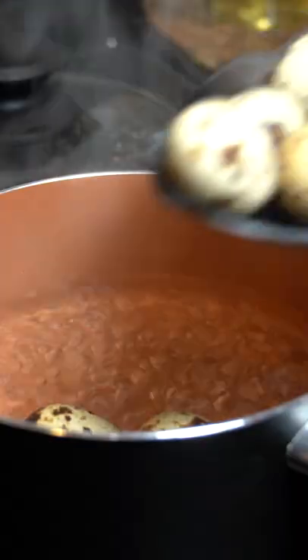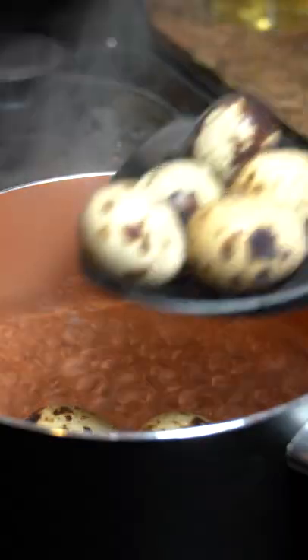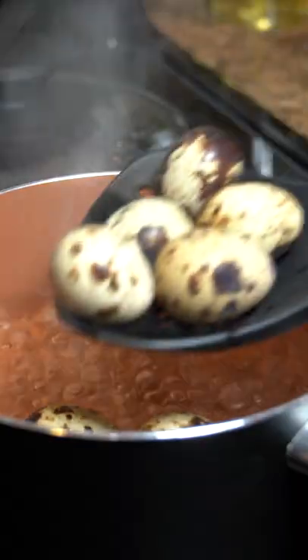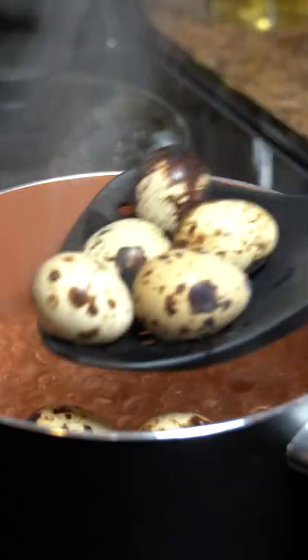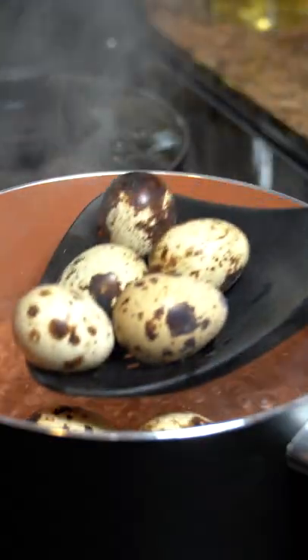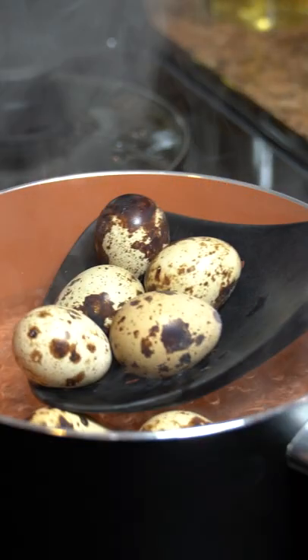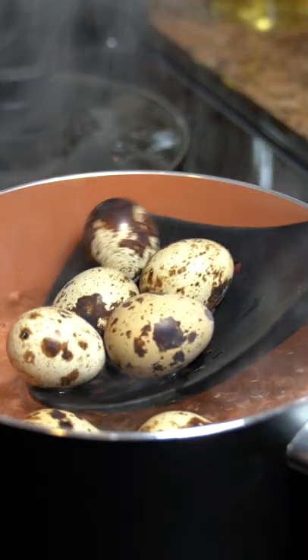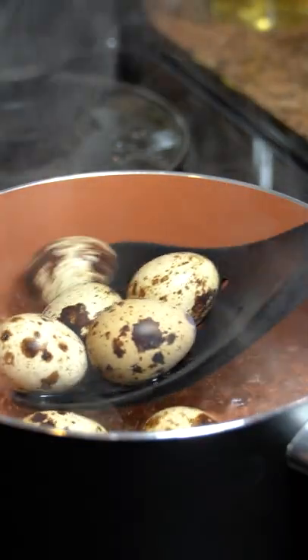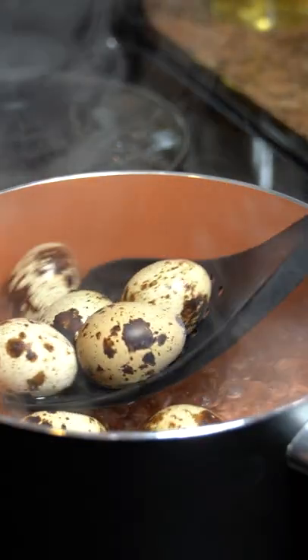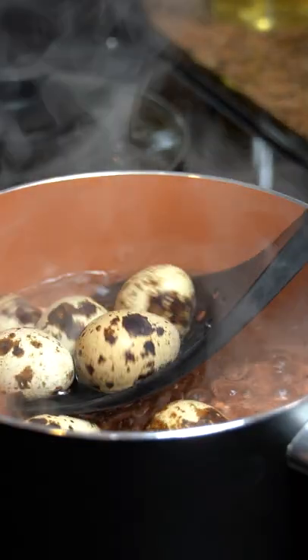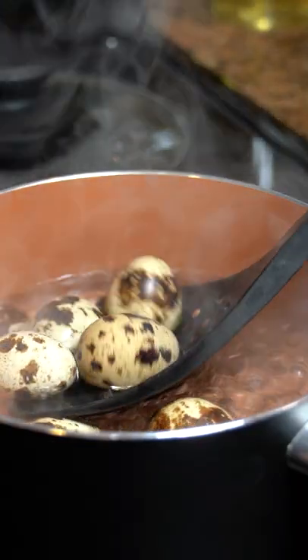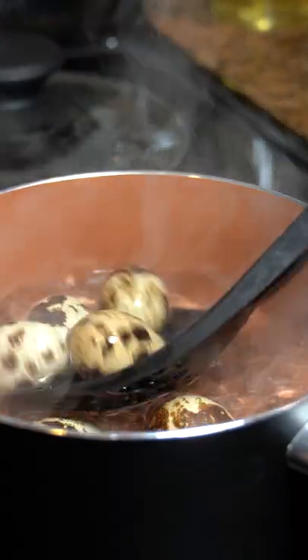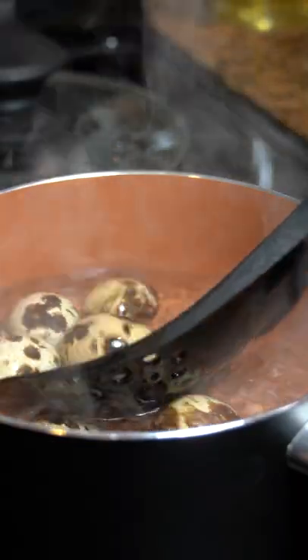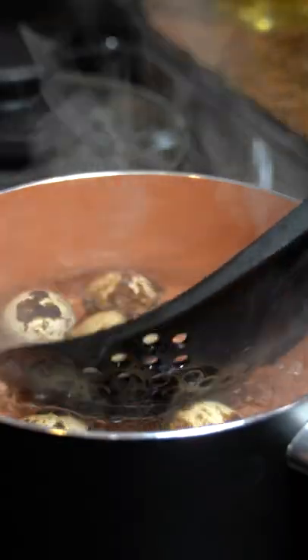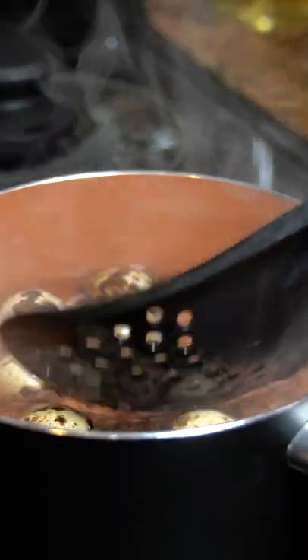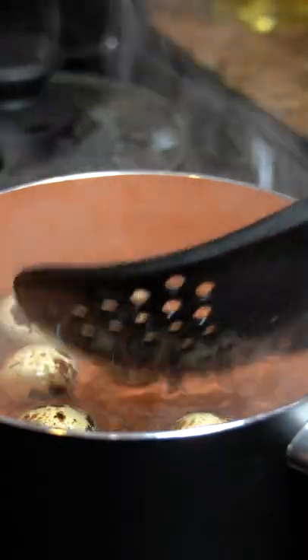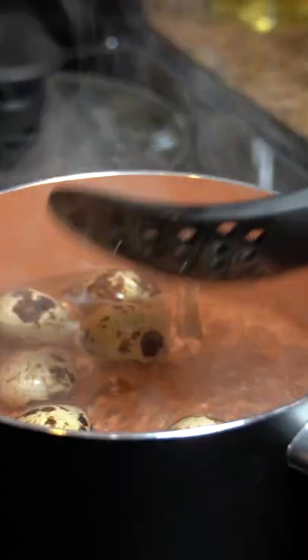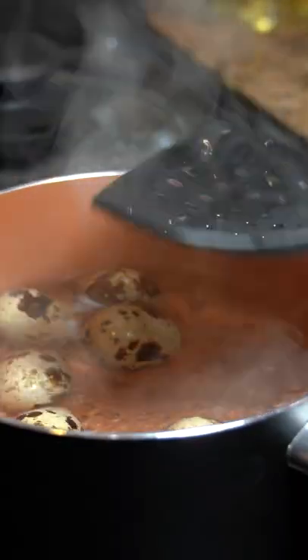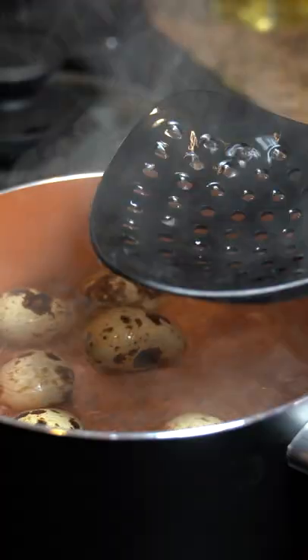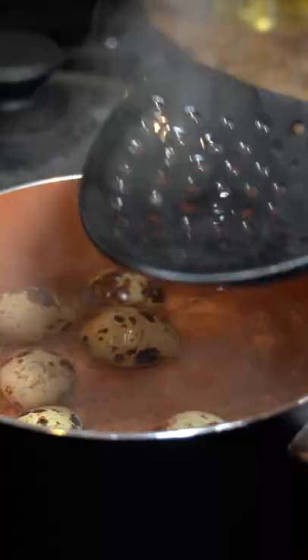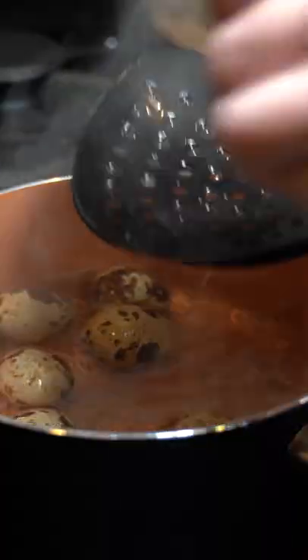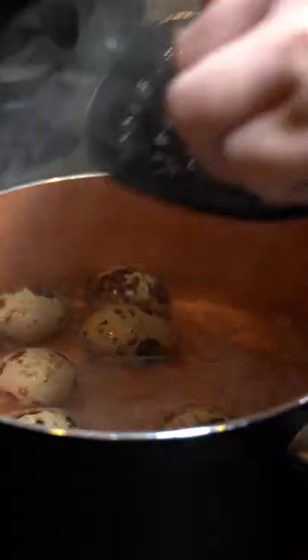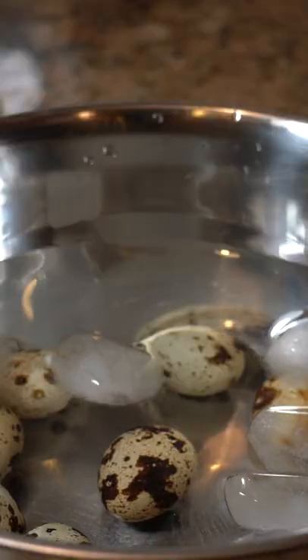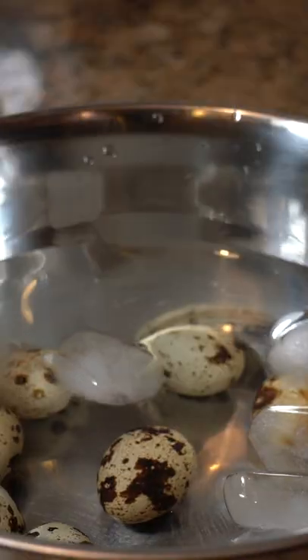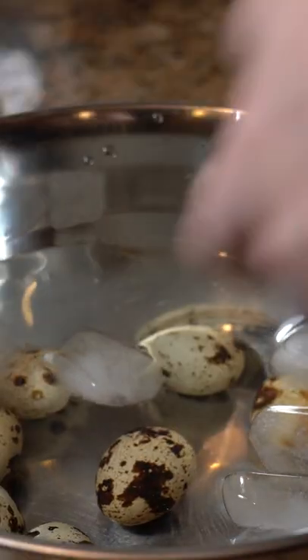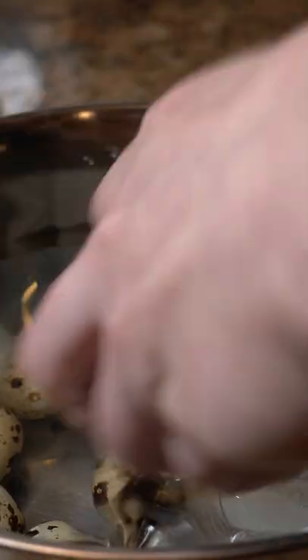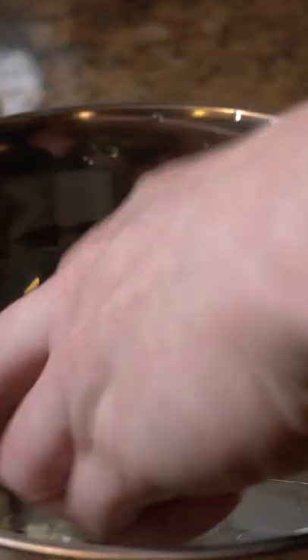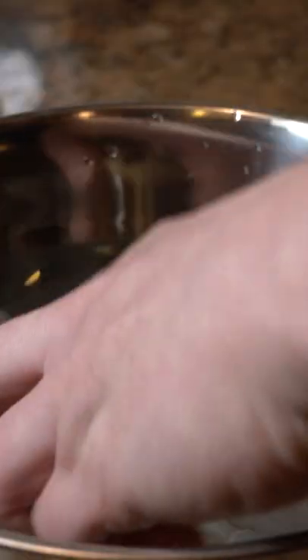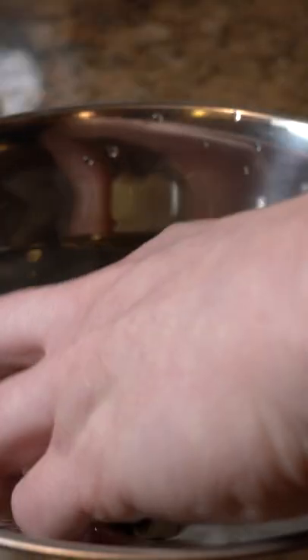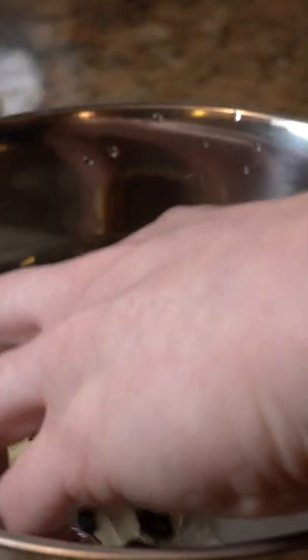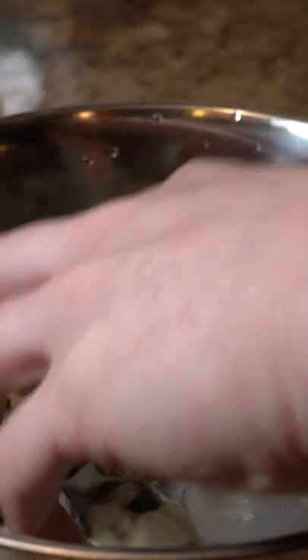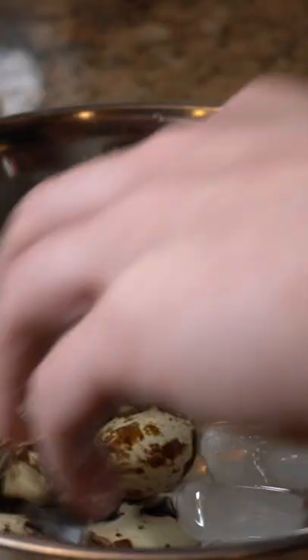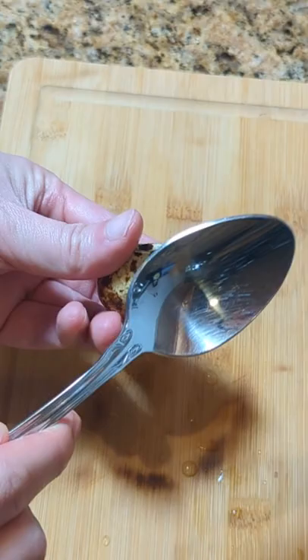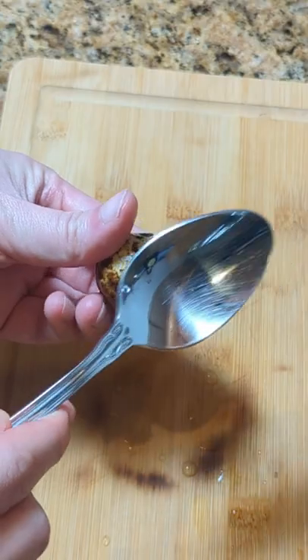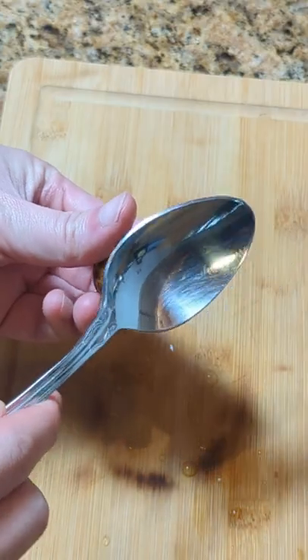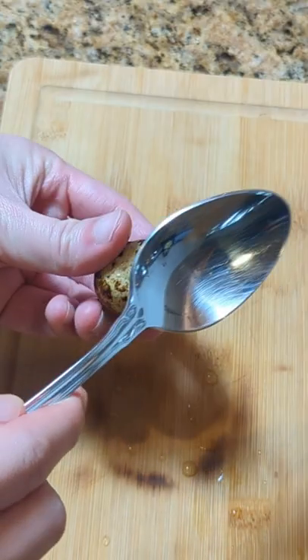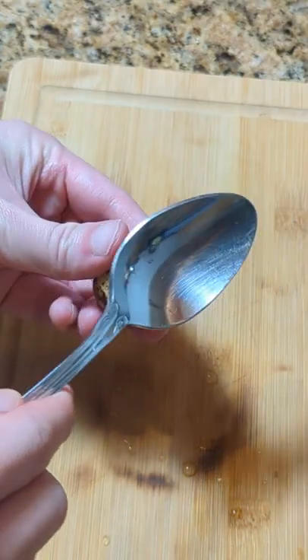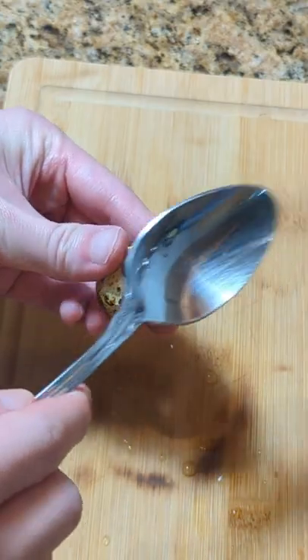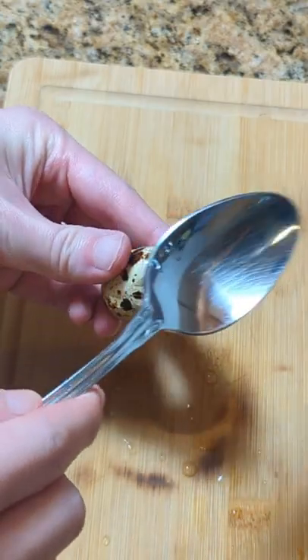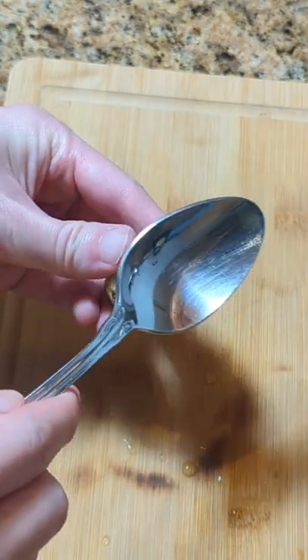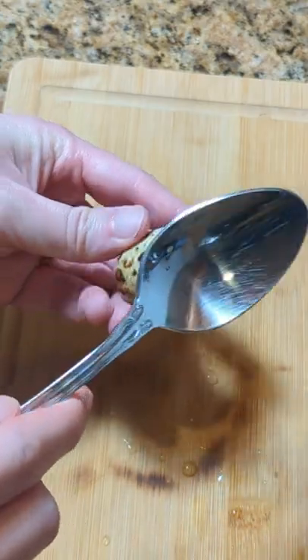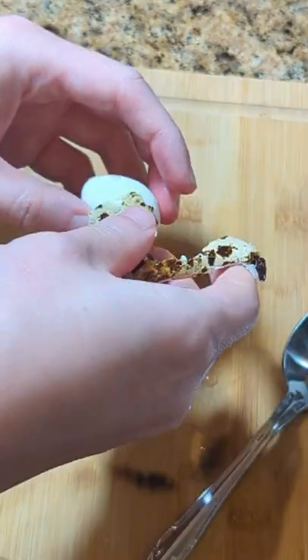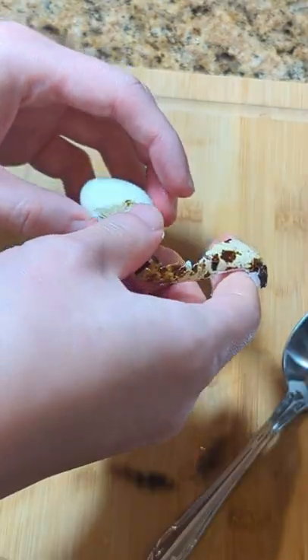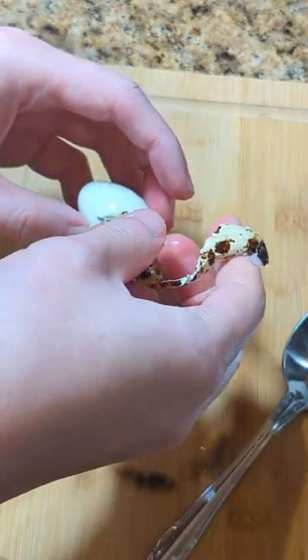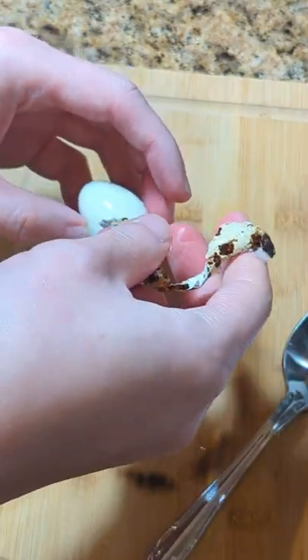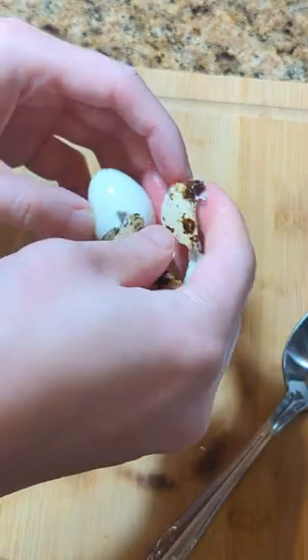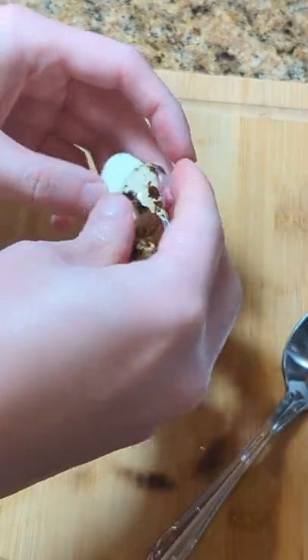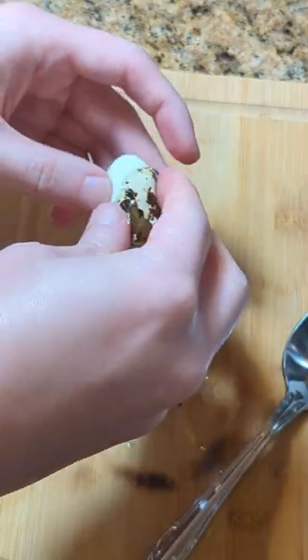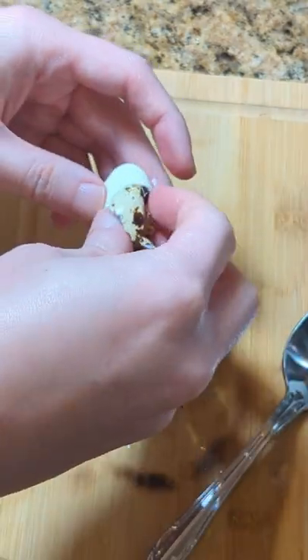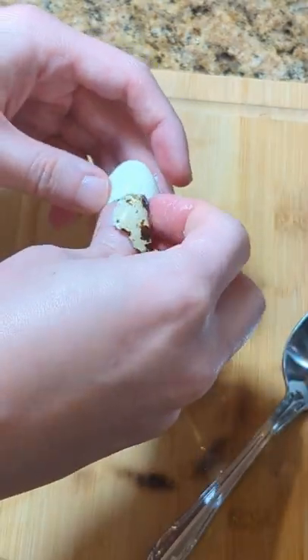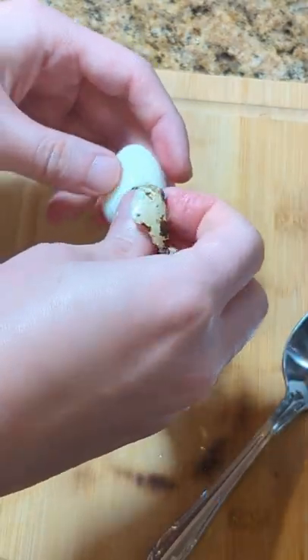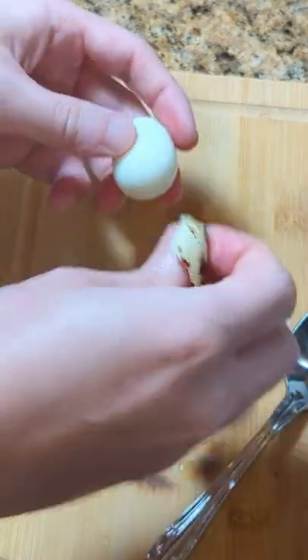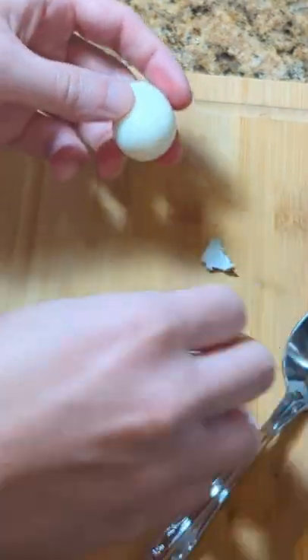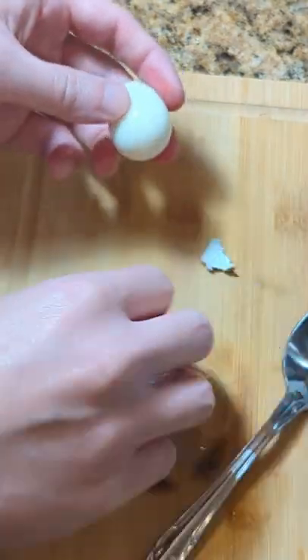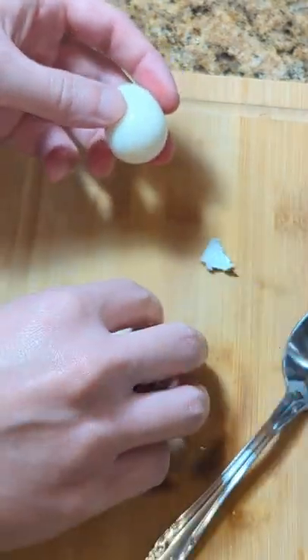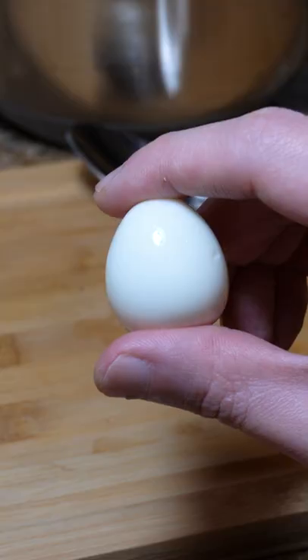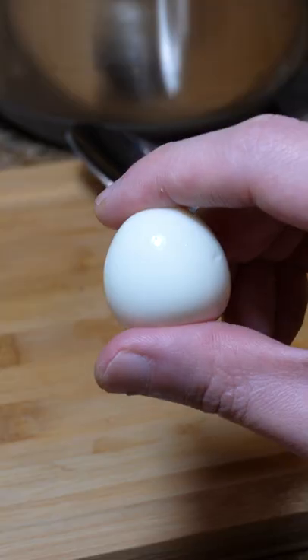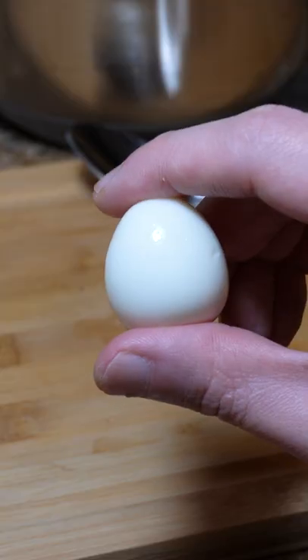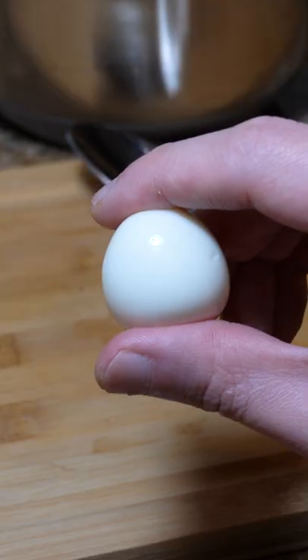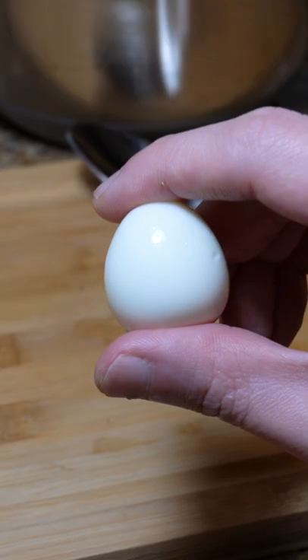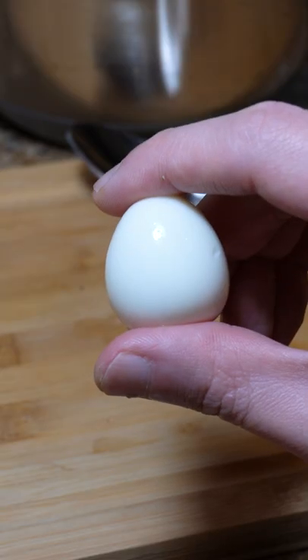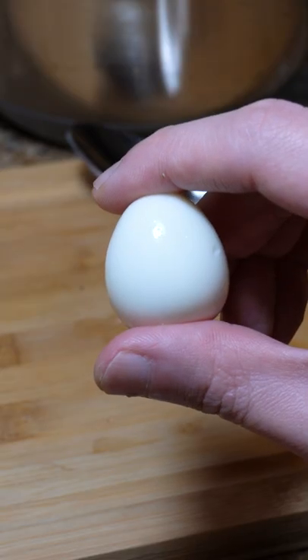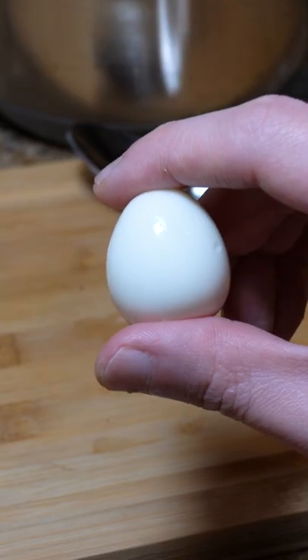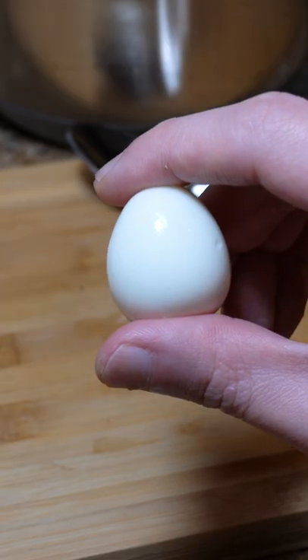Boil your eggs for 3 minutes and then shock them in cold water immediately. Peel your eggs carefully because they'll be a very soft consistency like this.